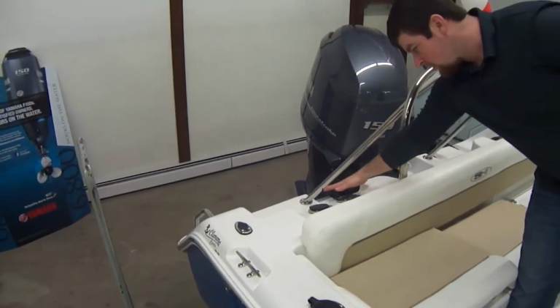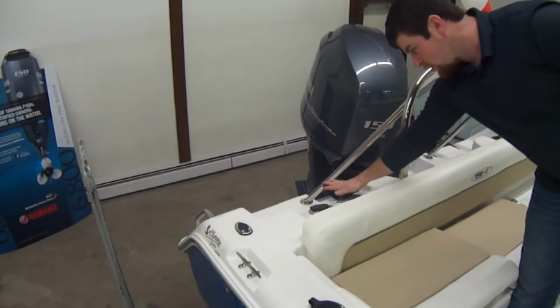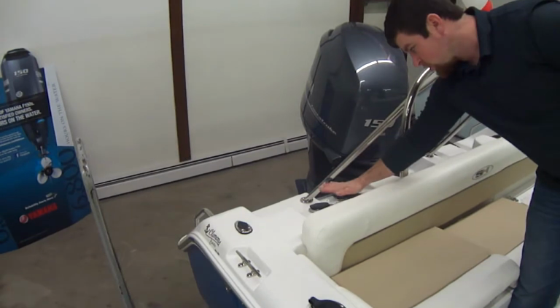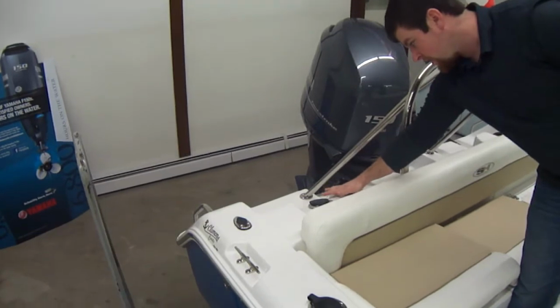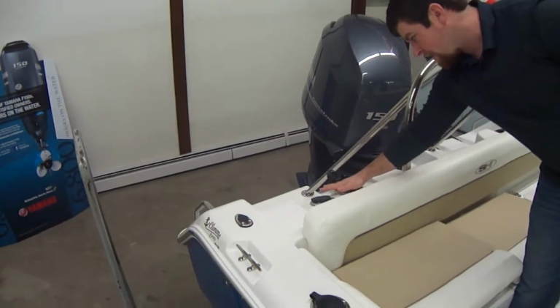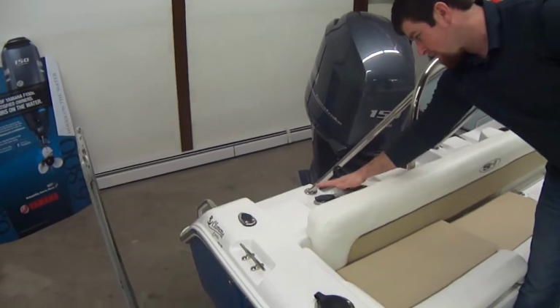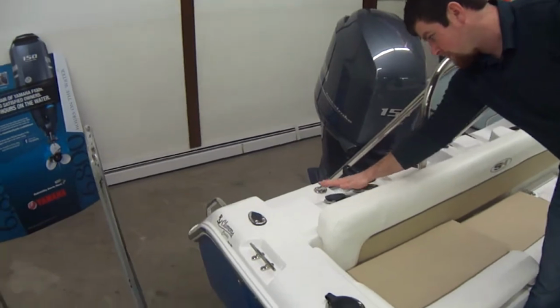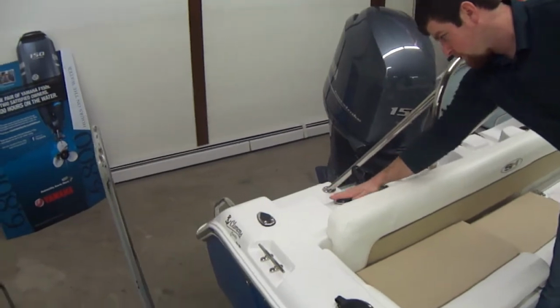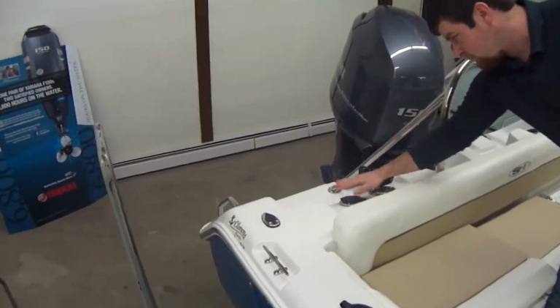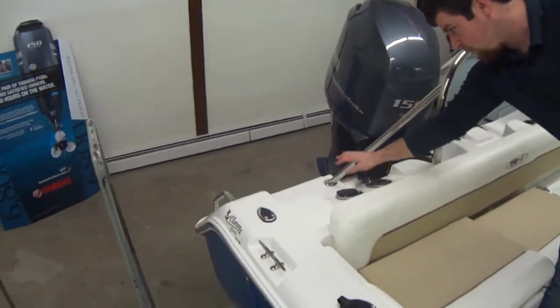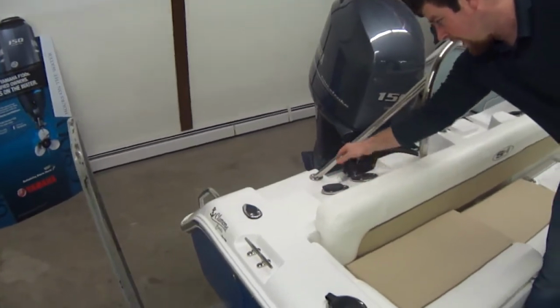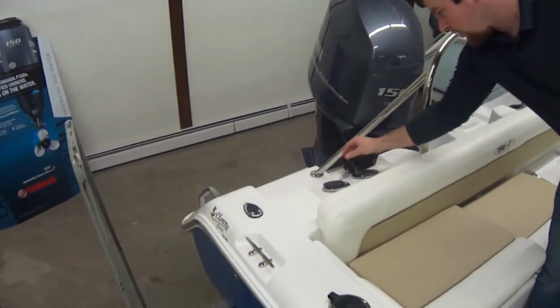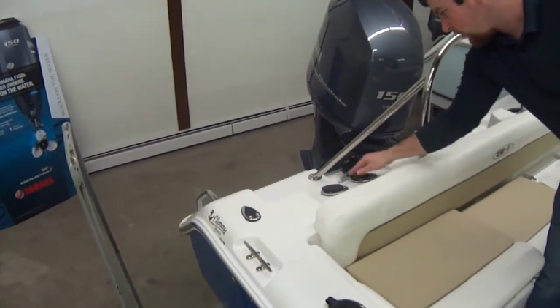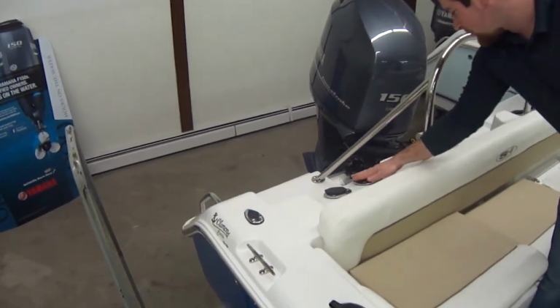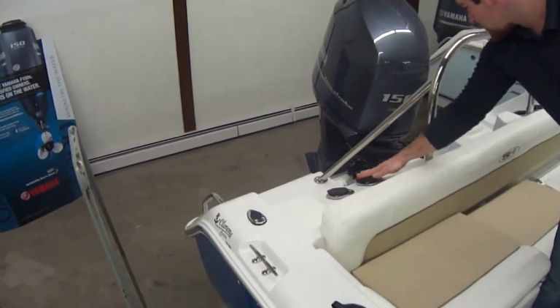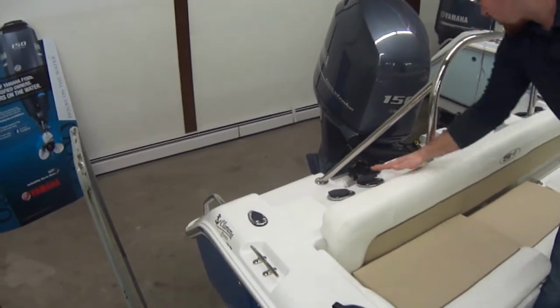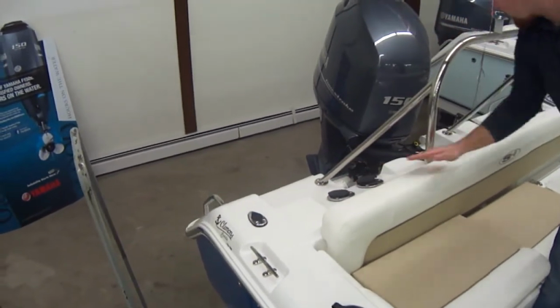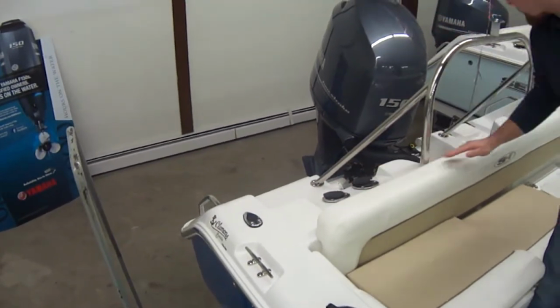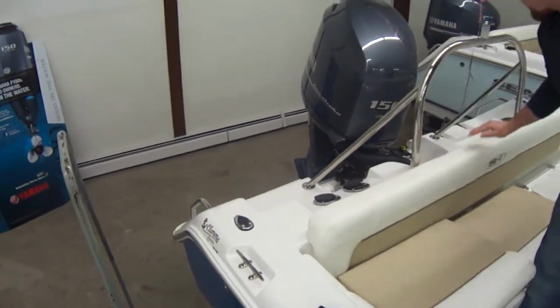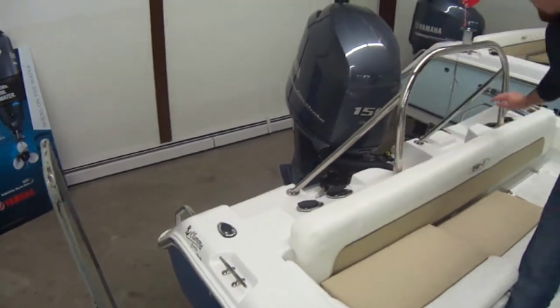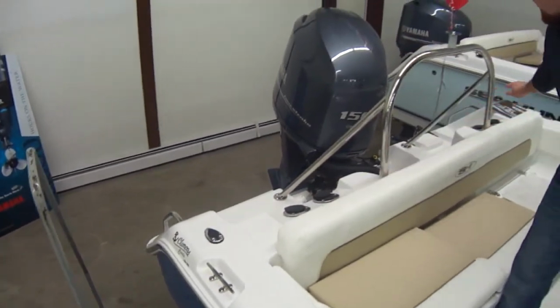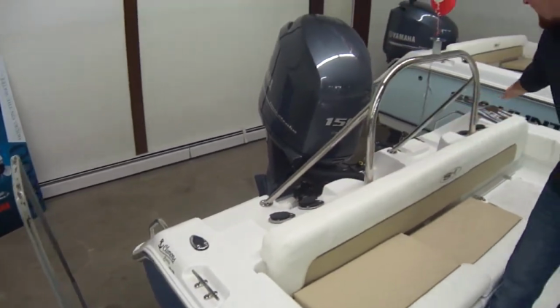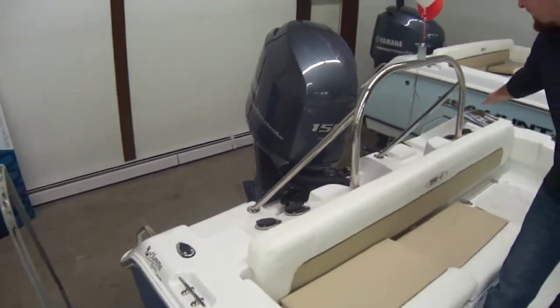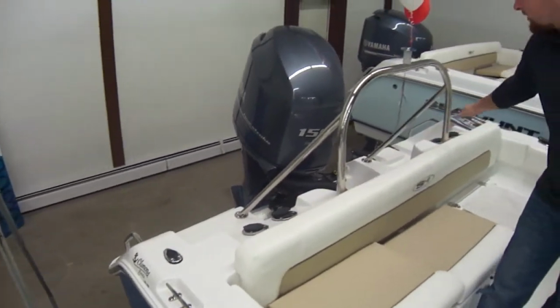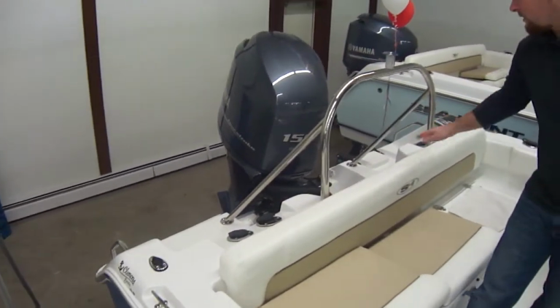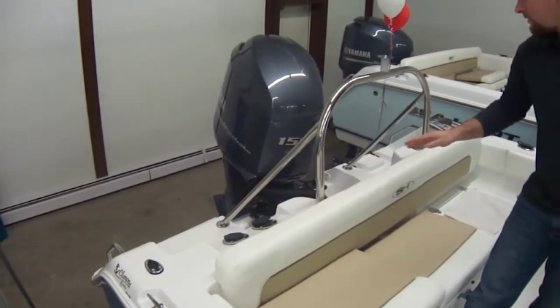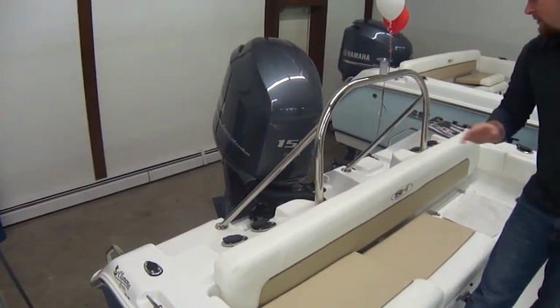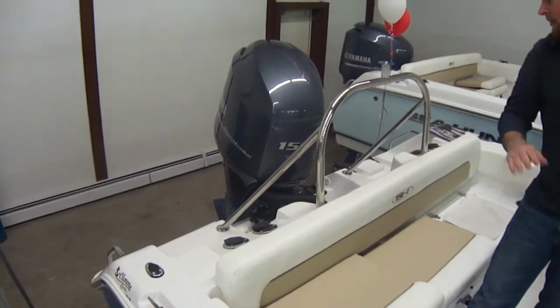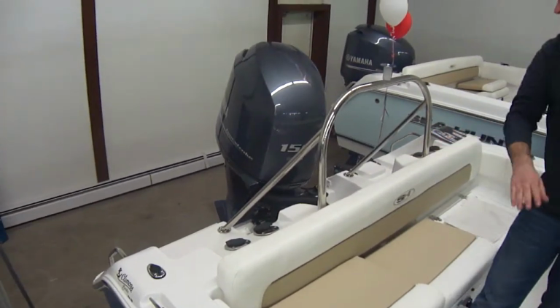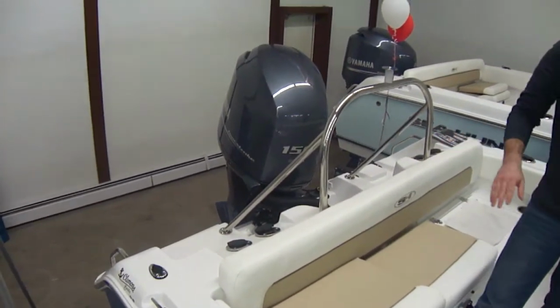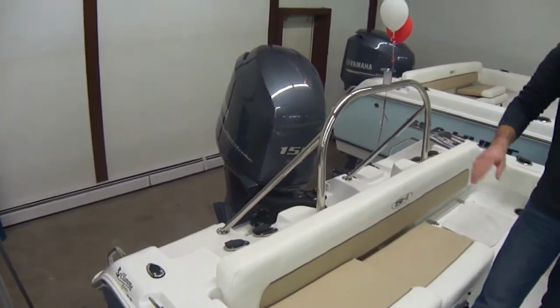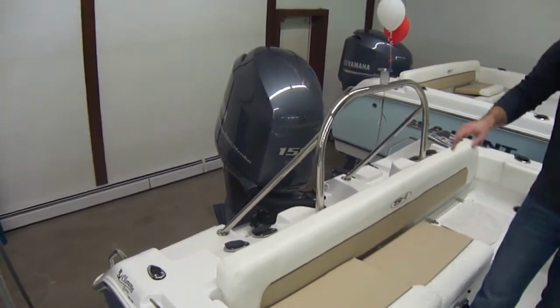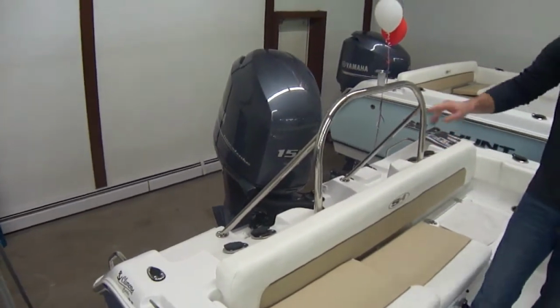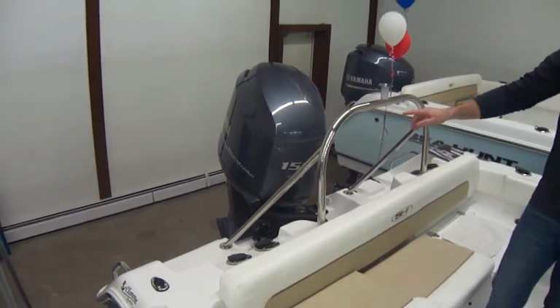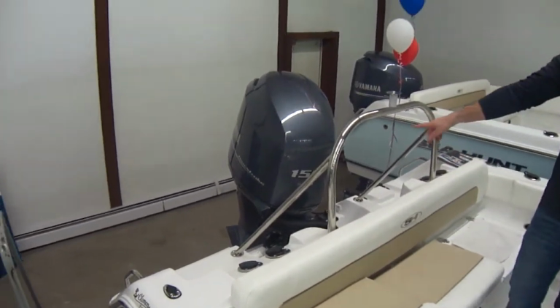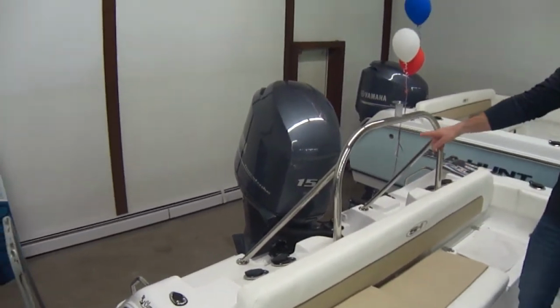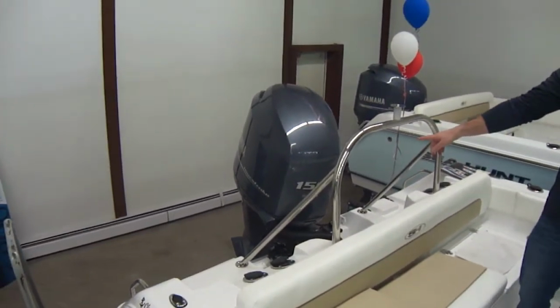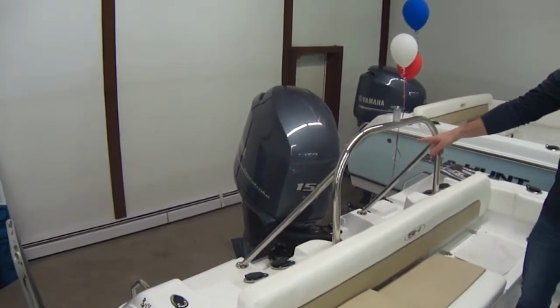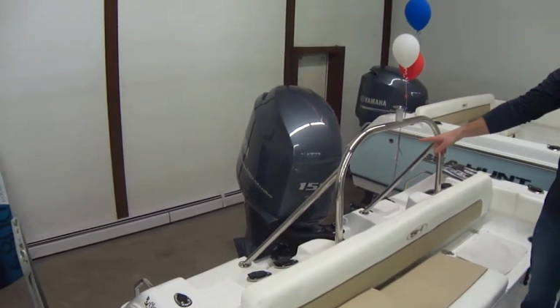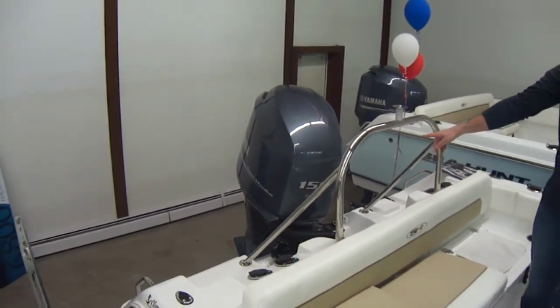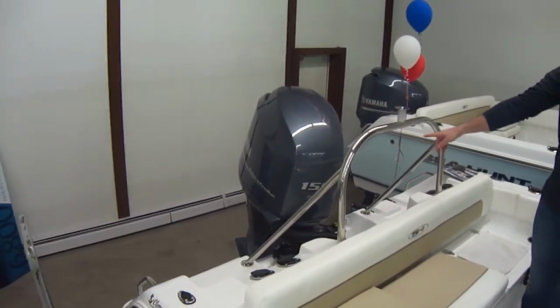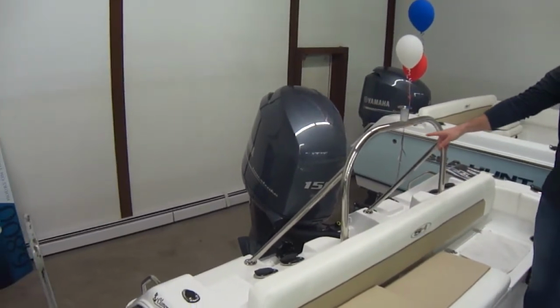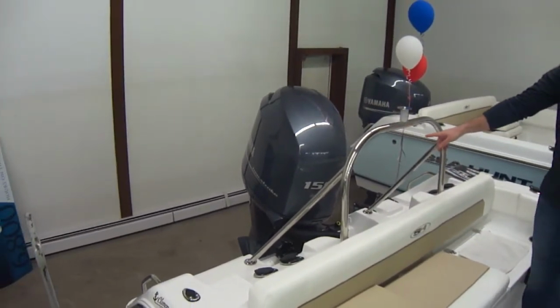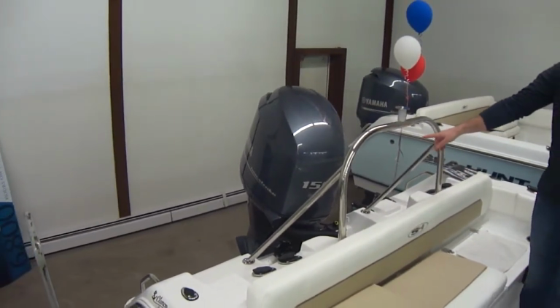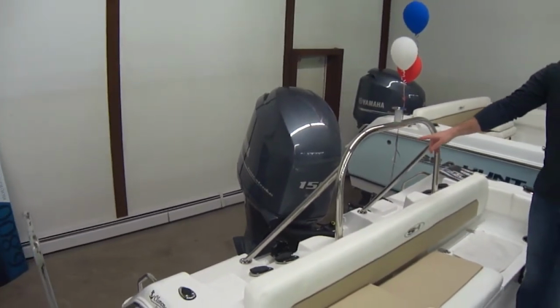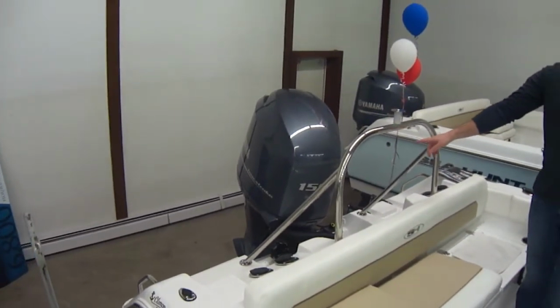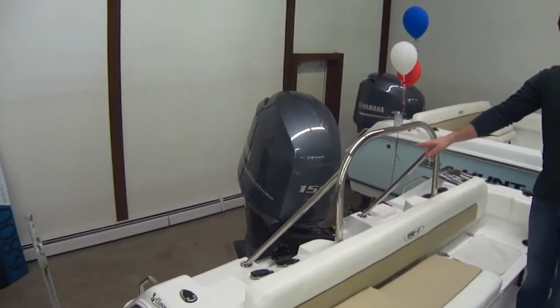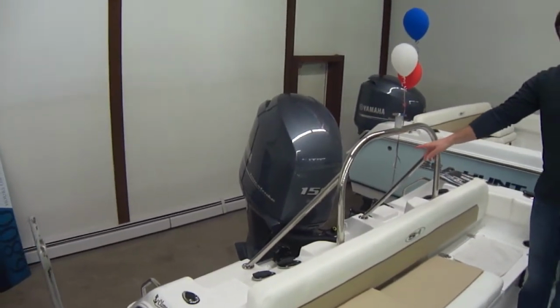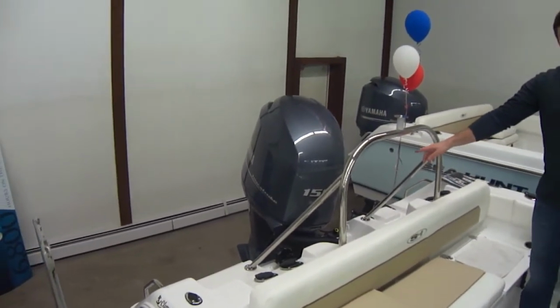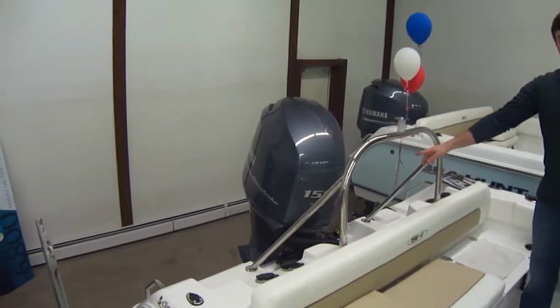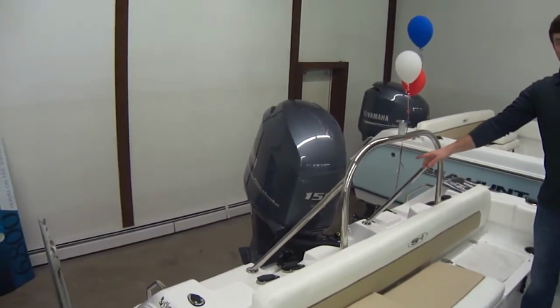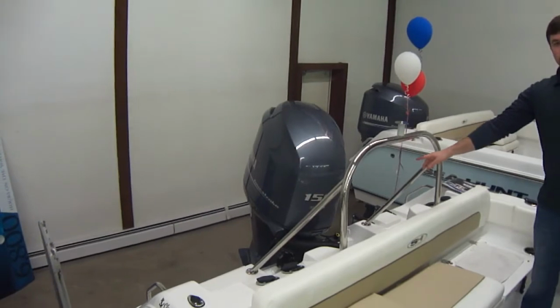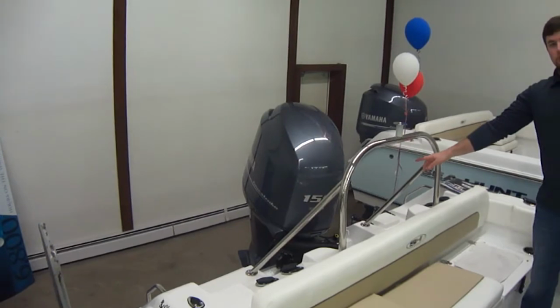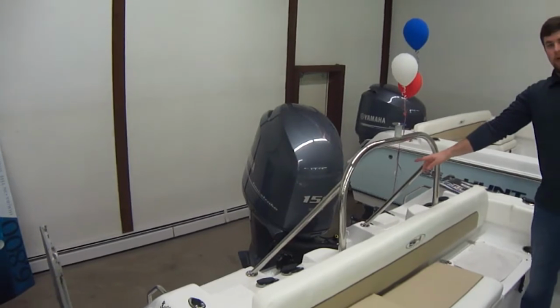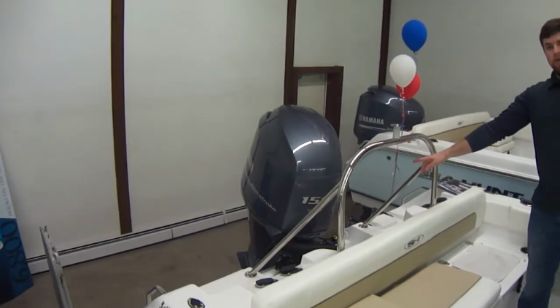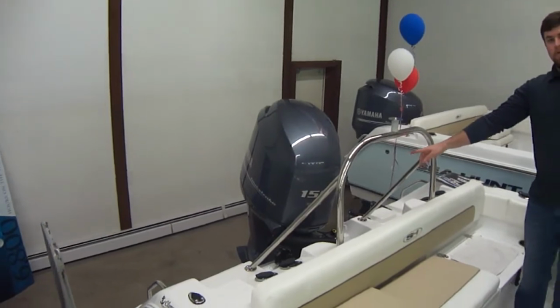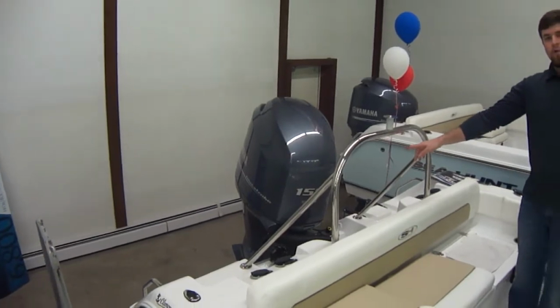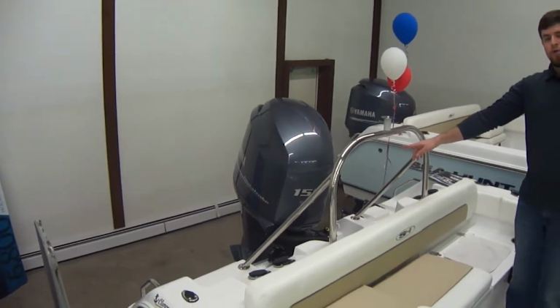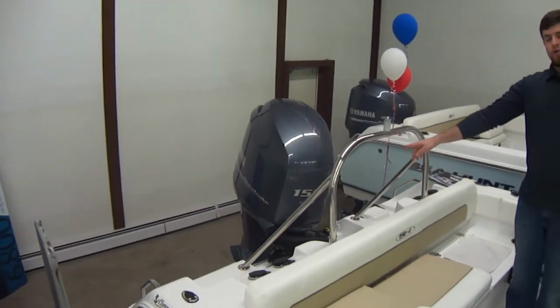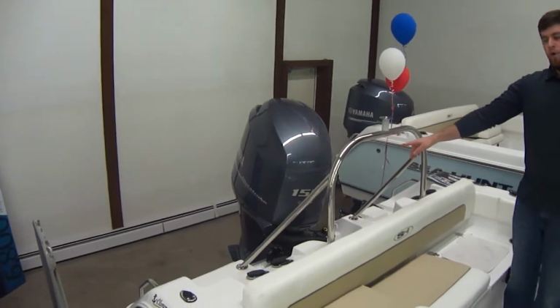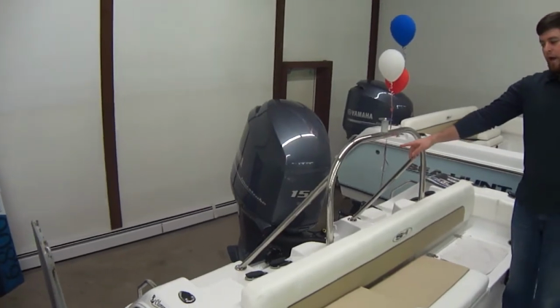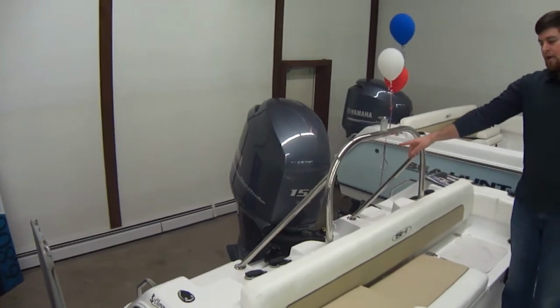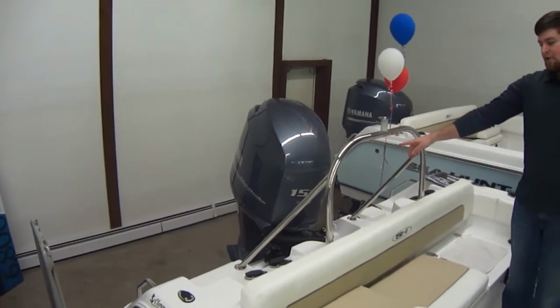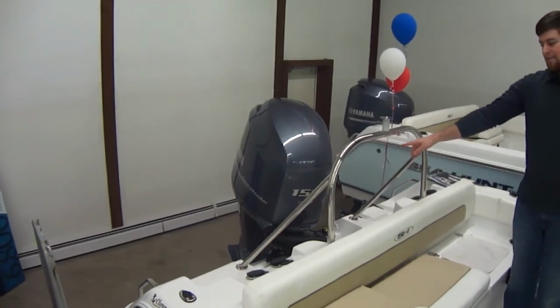But Sea Hunt's roots is in fishing, so we have rod holders all along the back here. It's powered with a 150 Yamaha fuel-injected four-stroke engine.